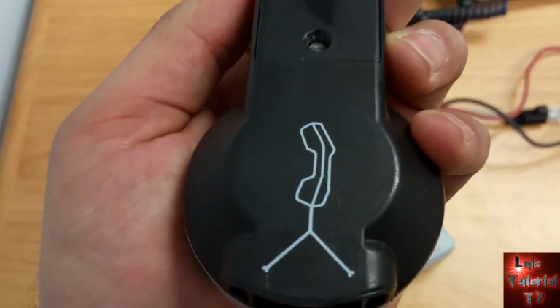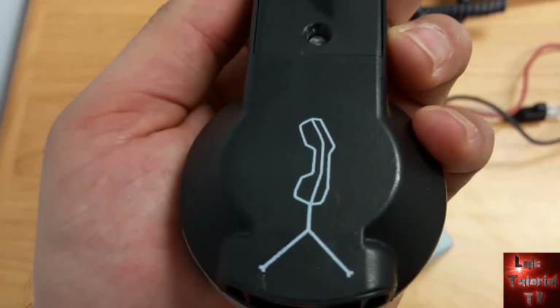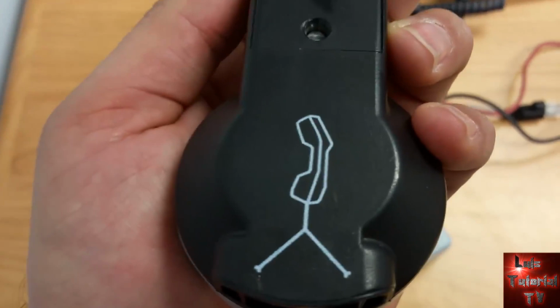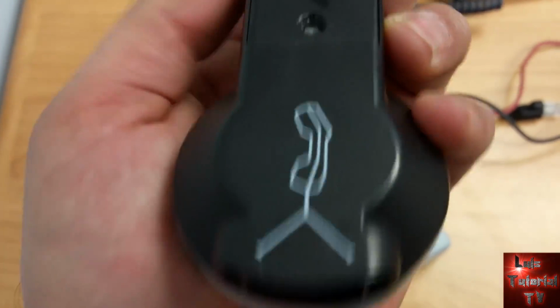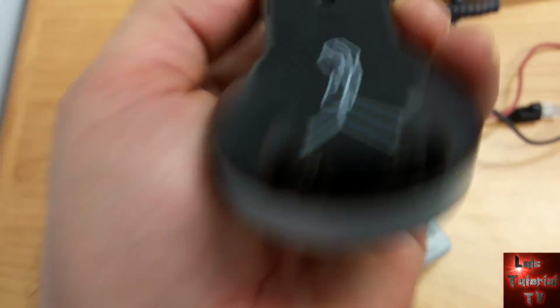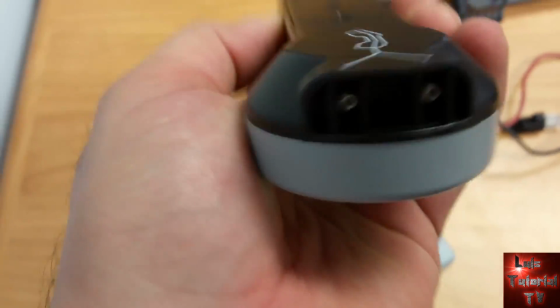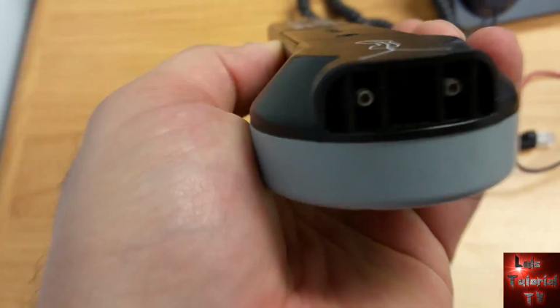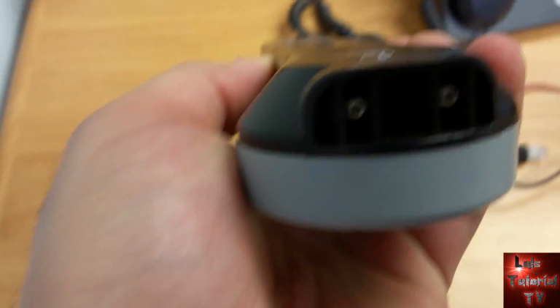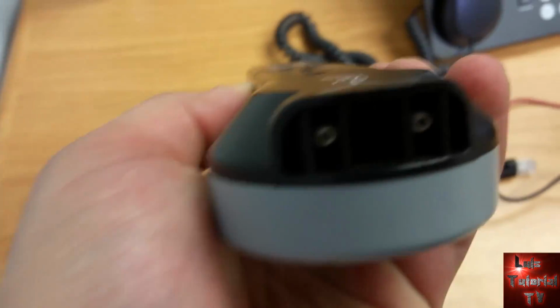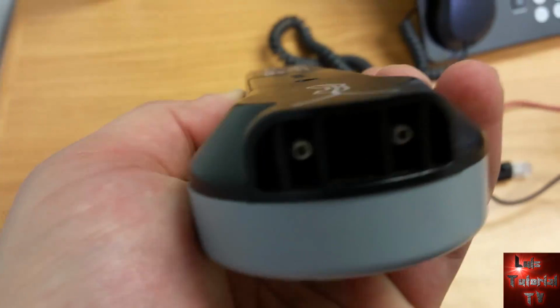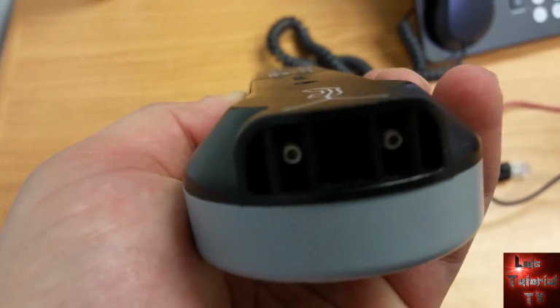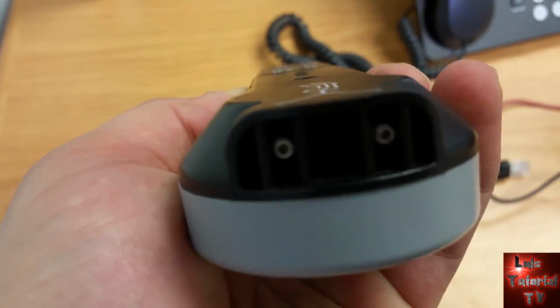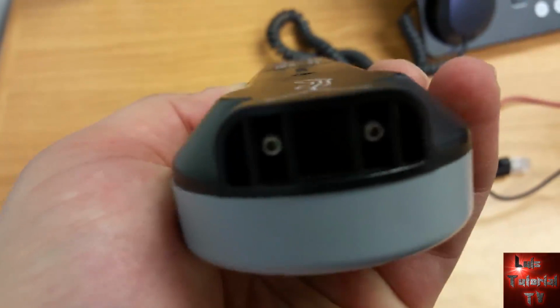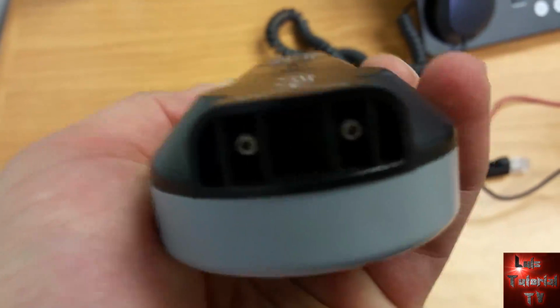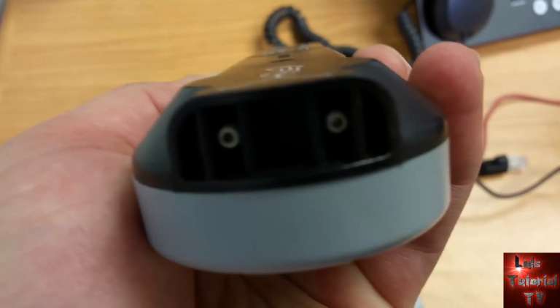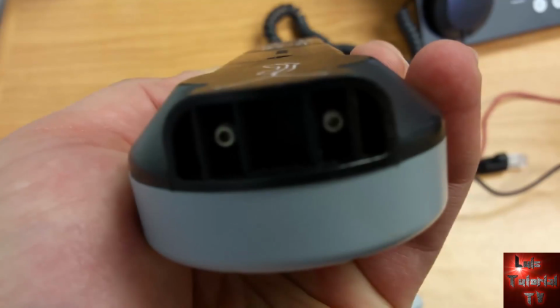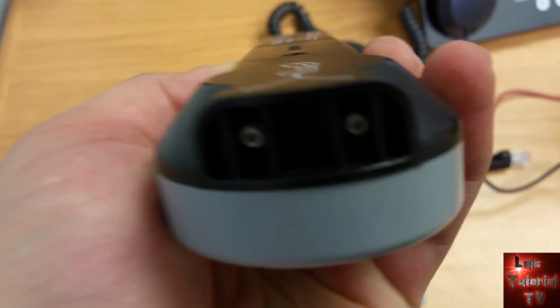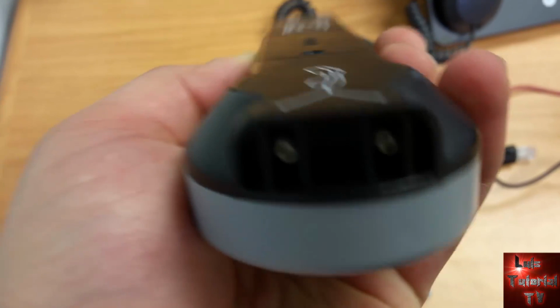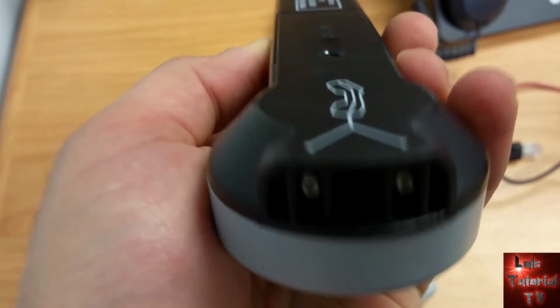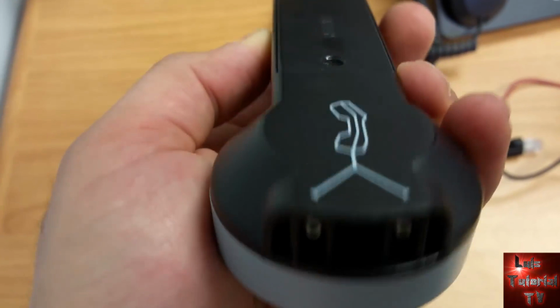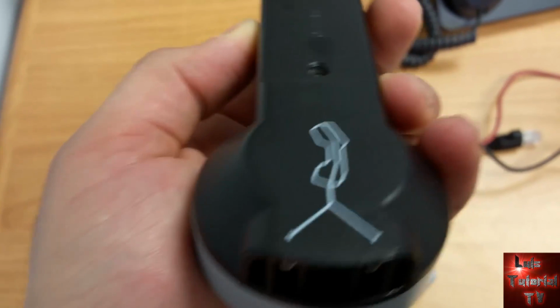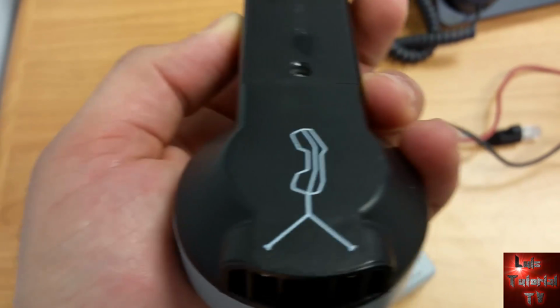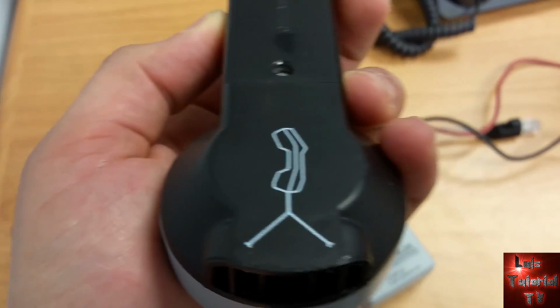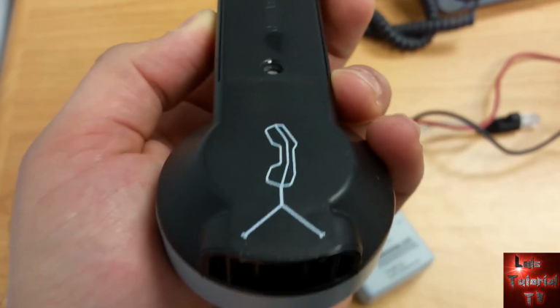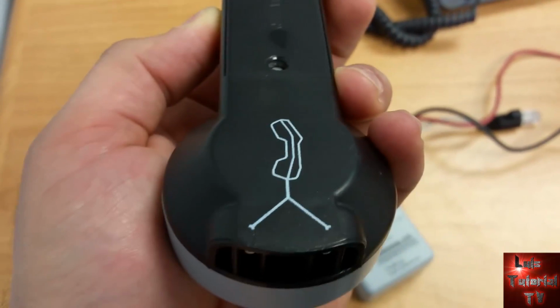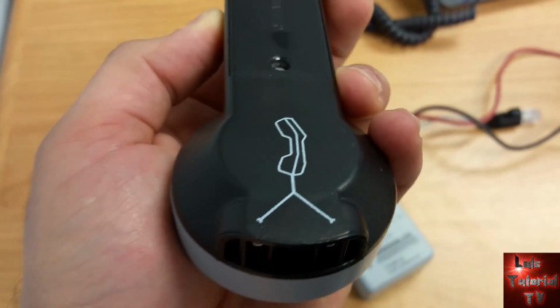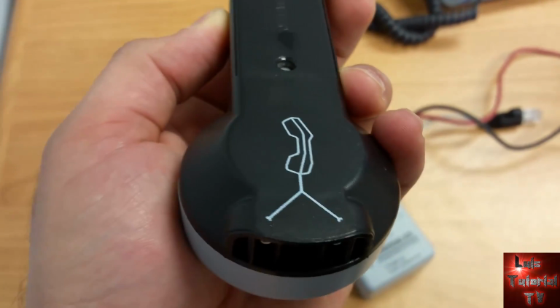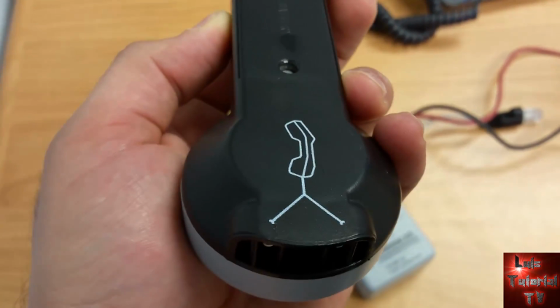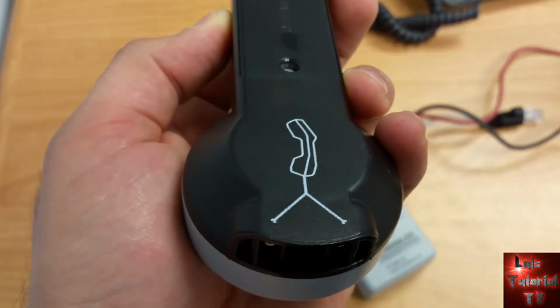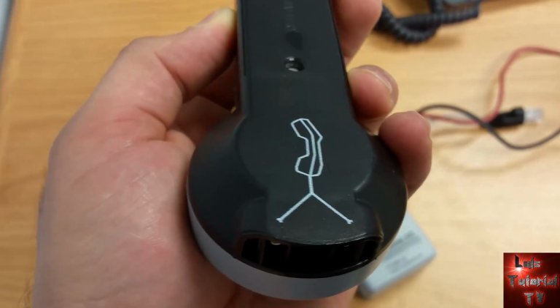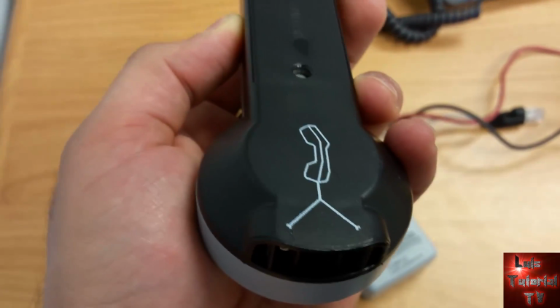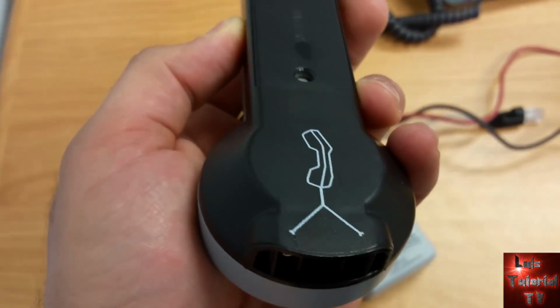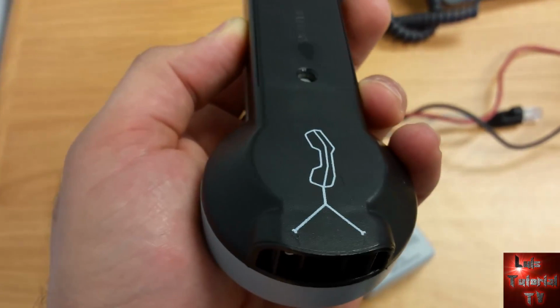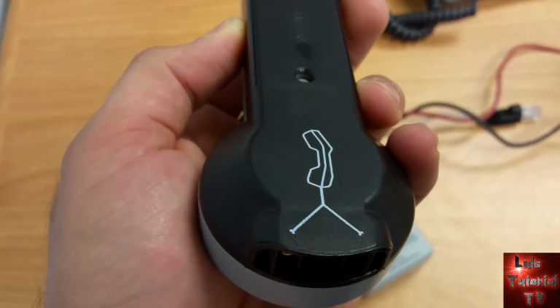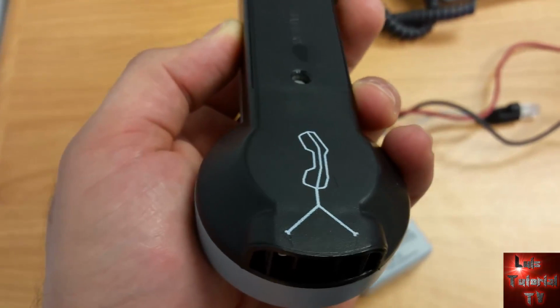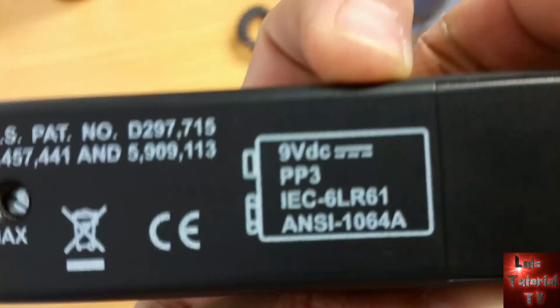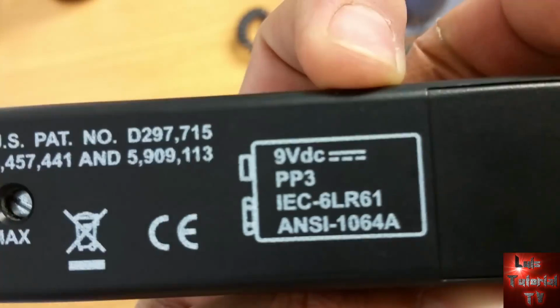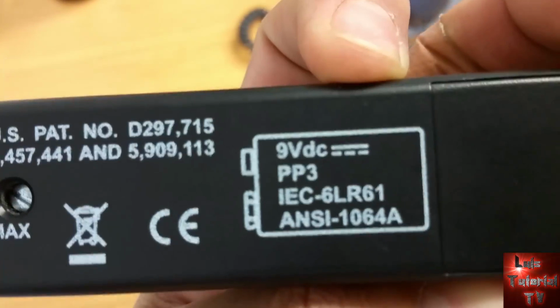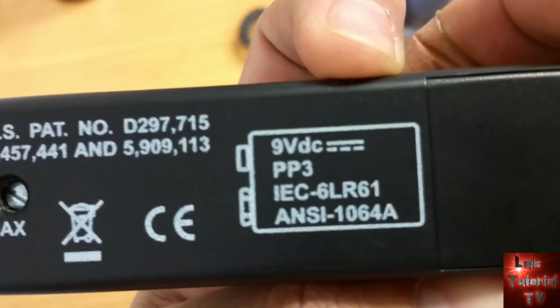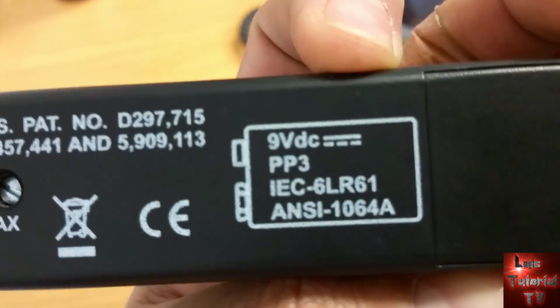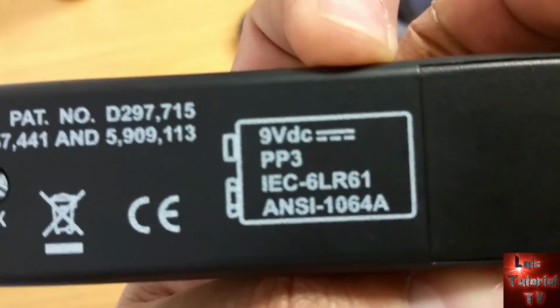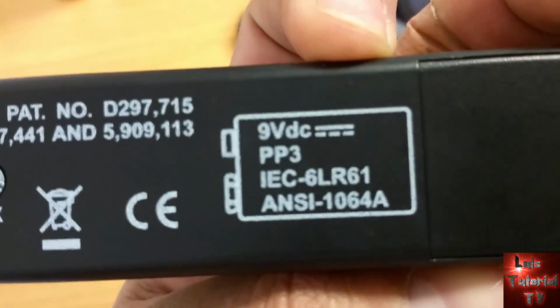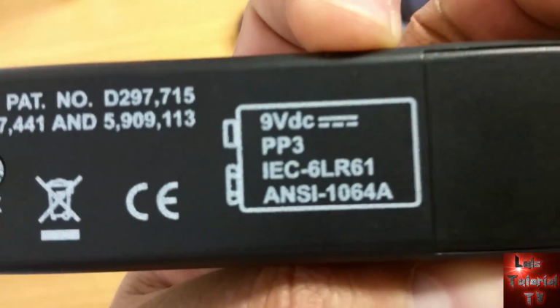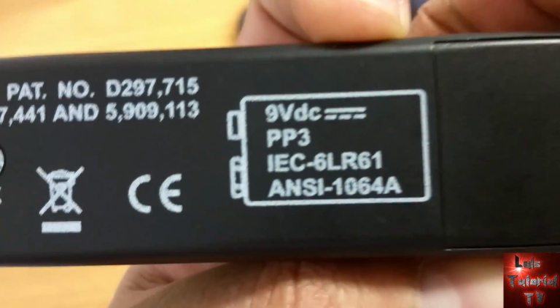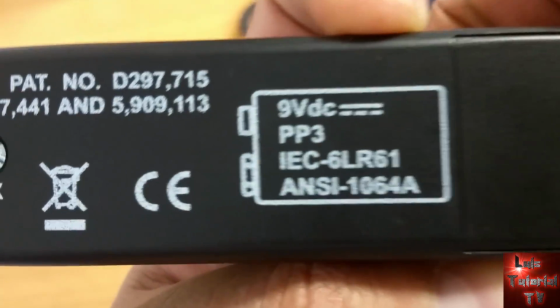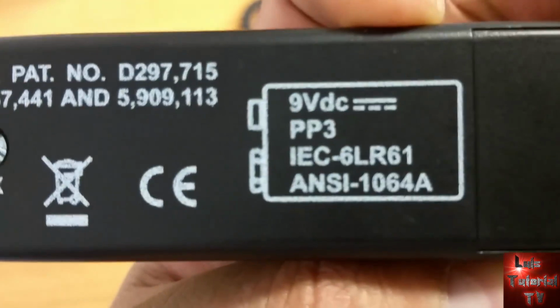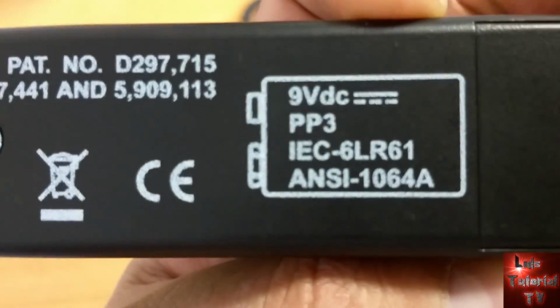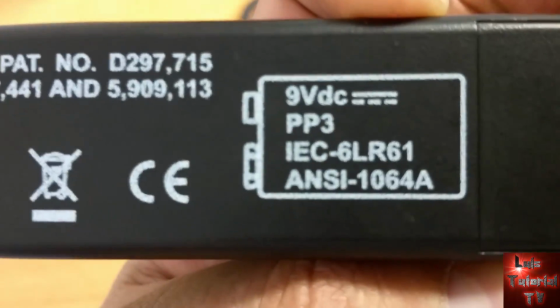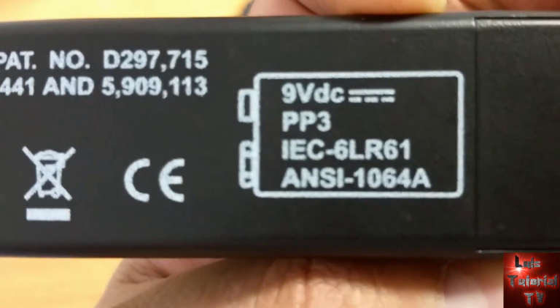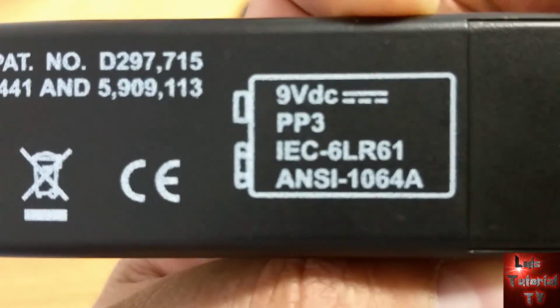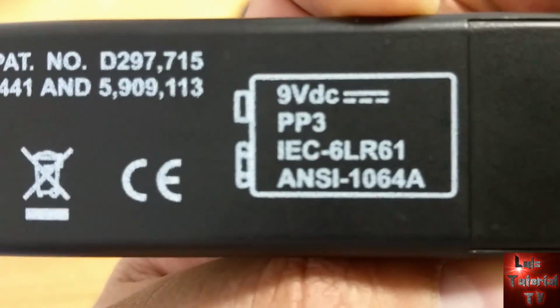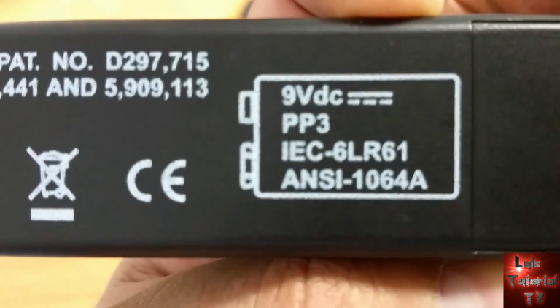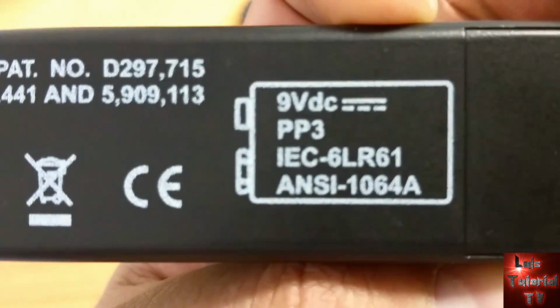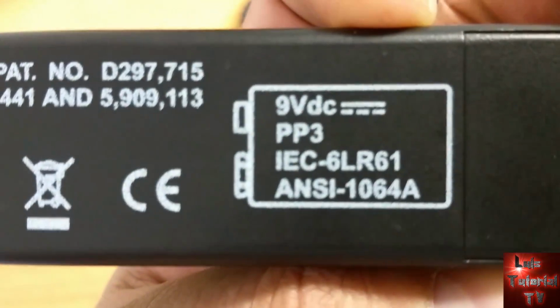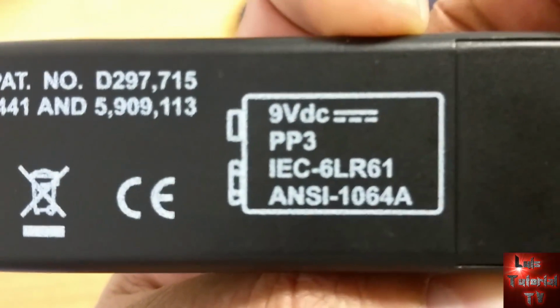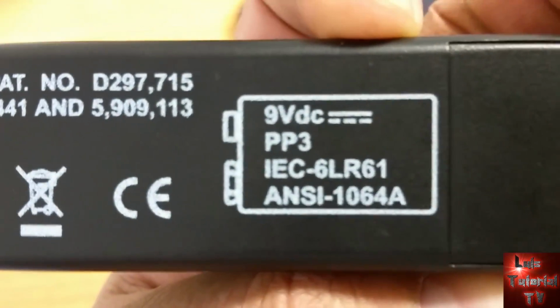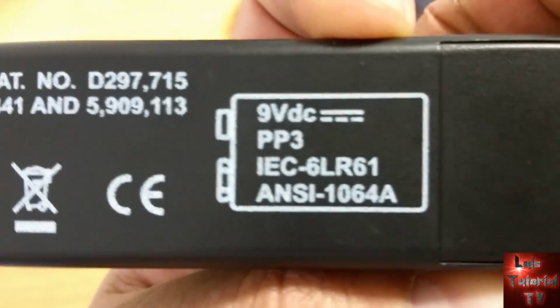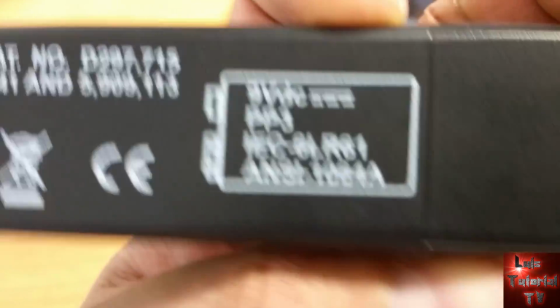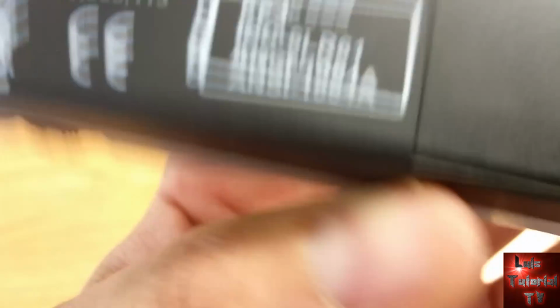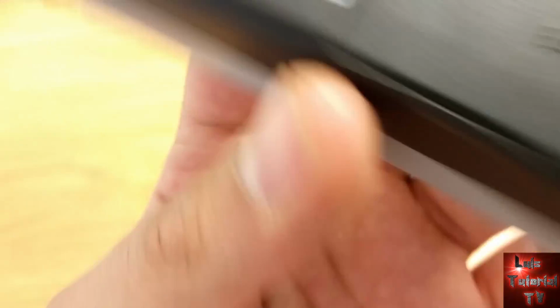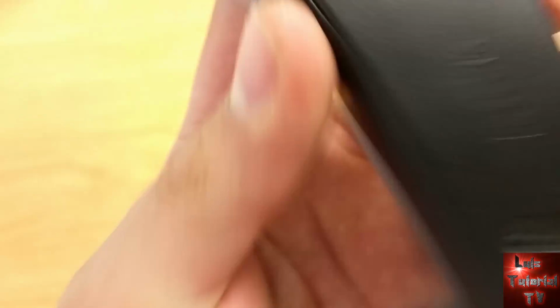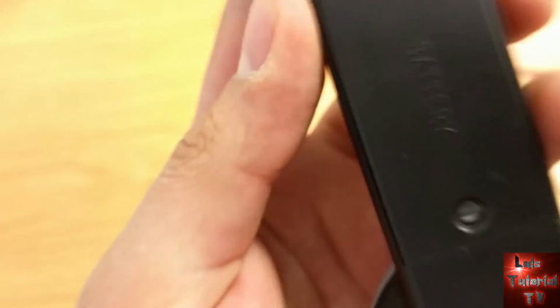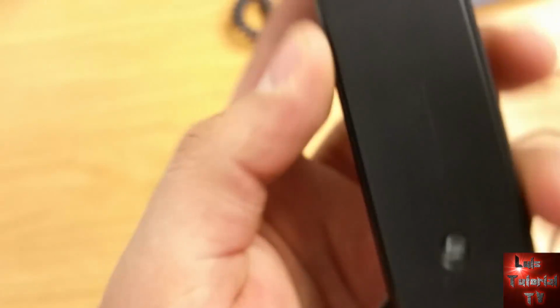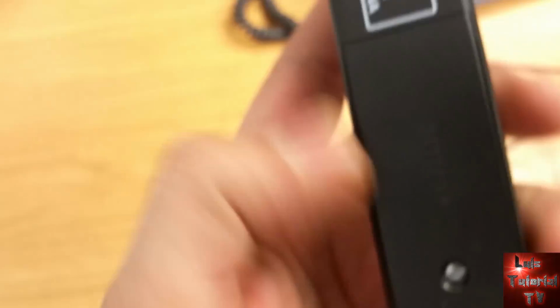It does have two connections here to plug in your service telephone if you want to listen in to certain lines.